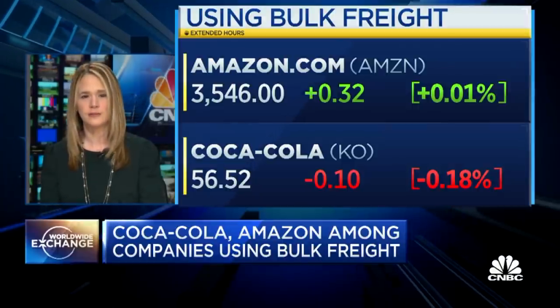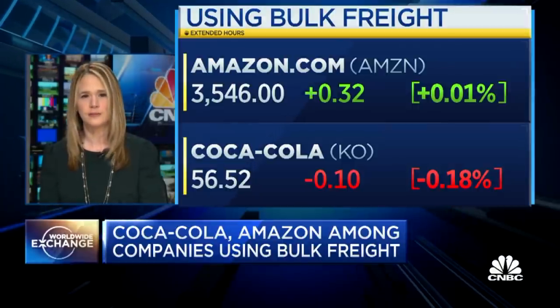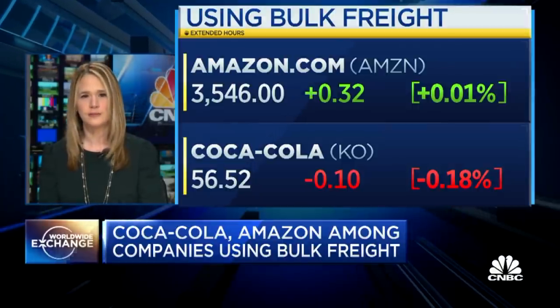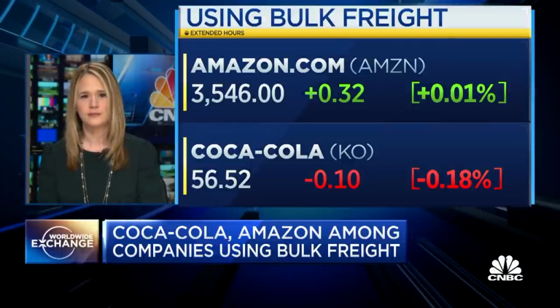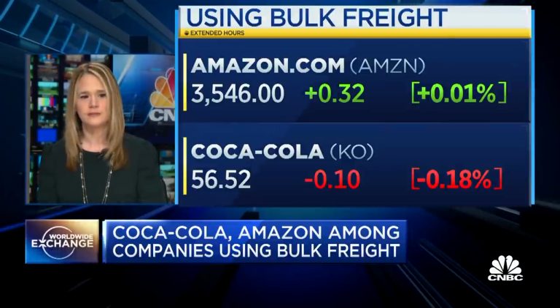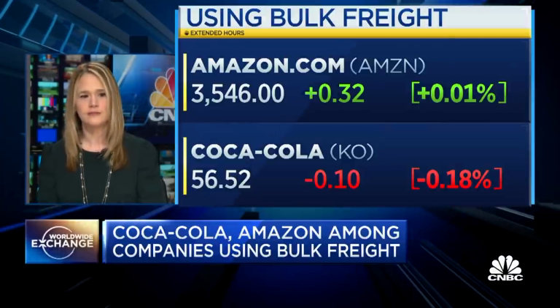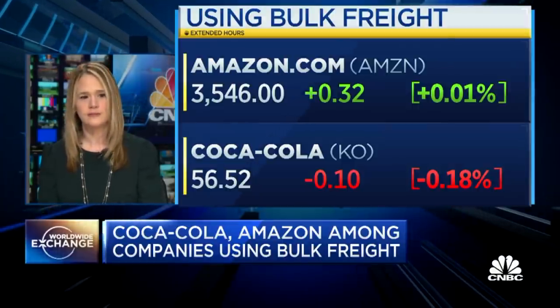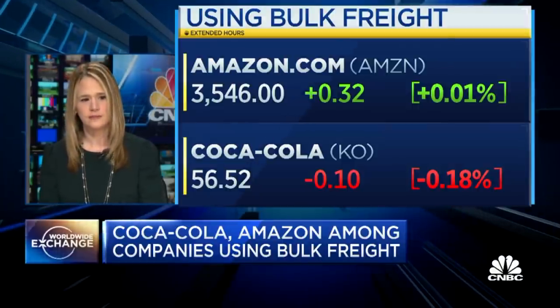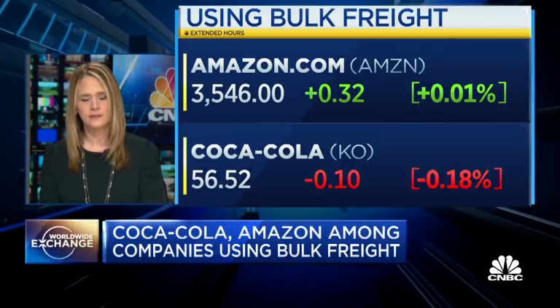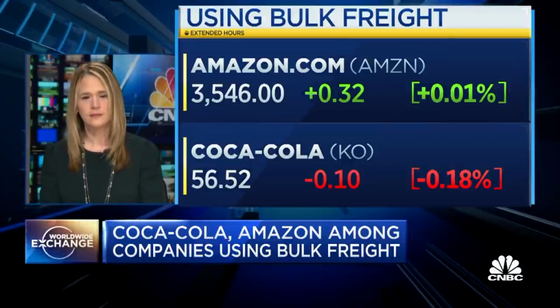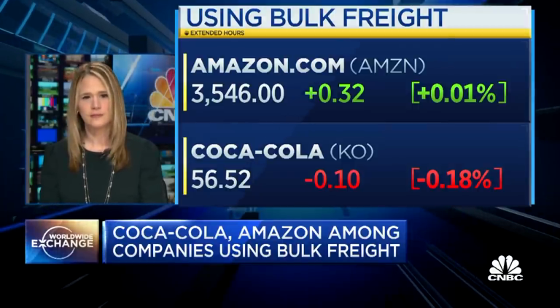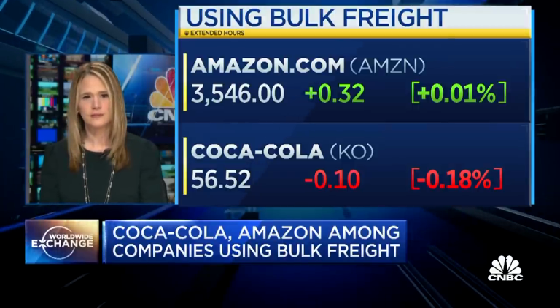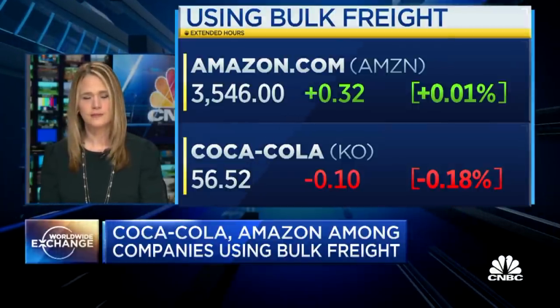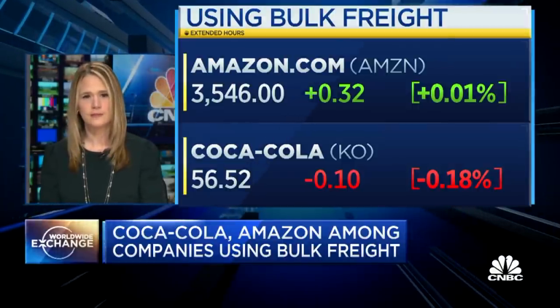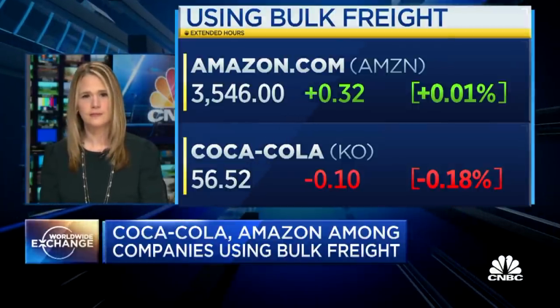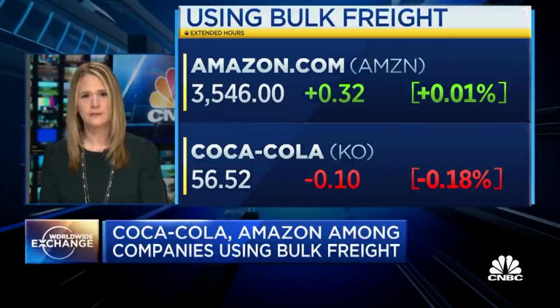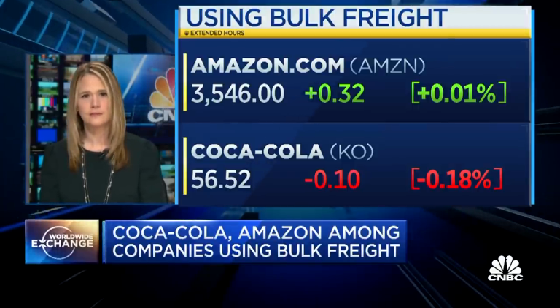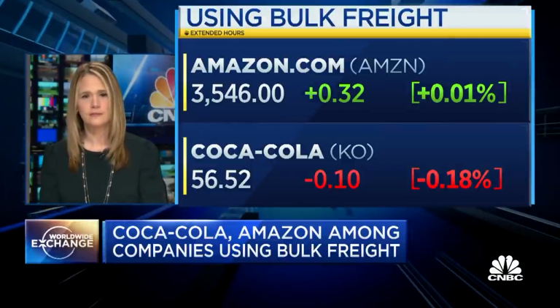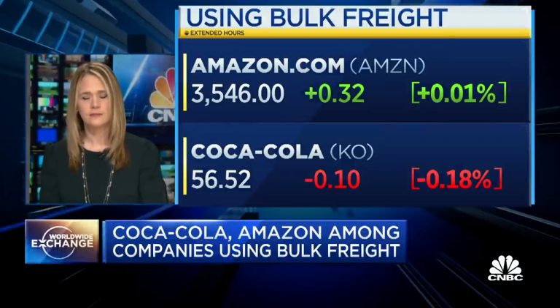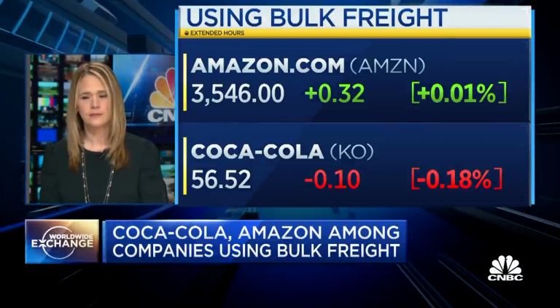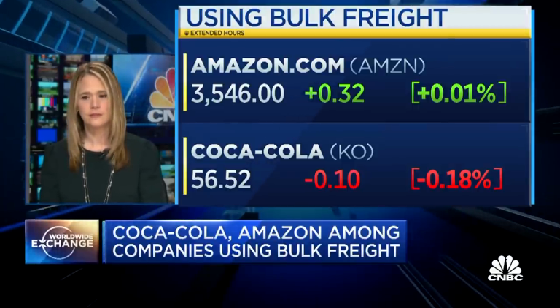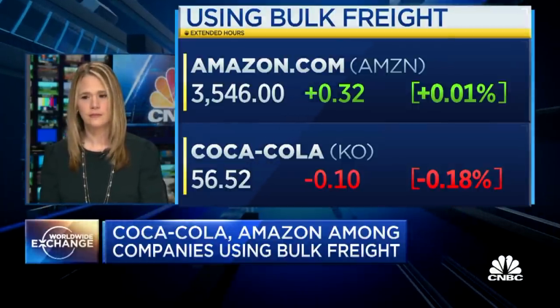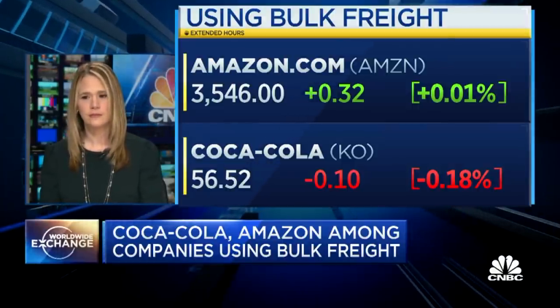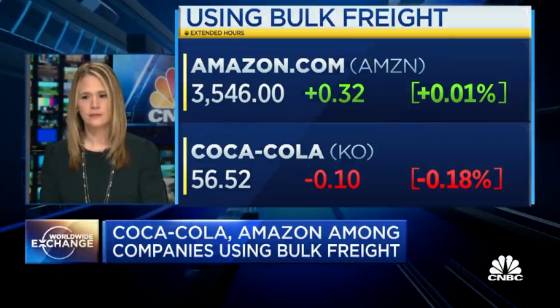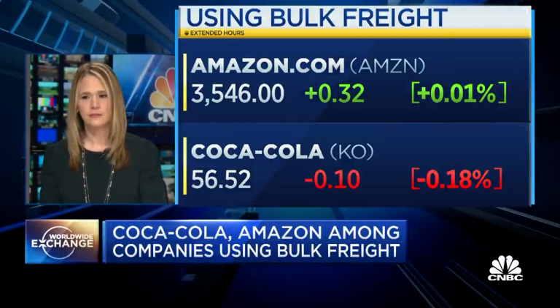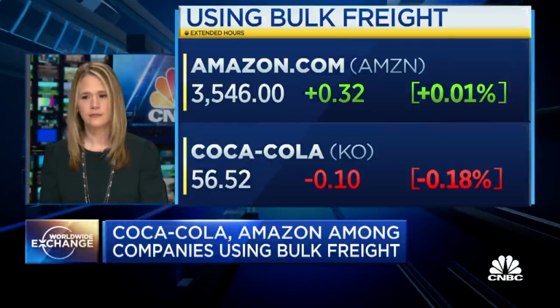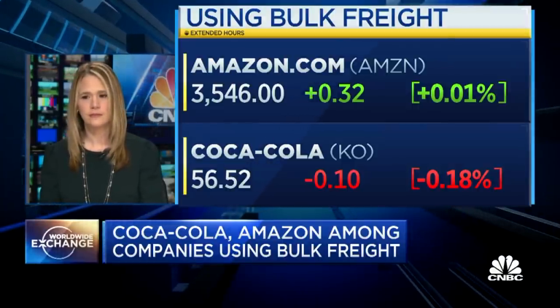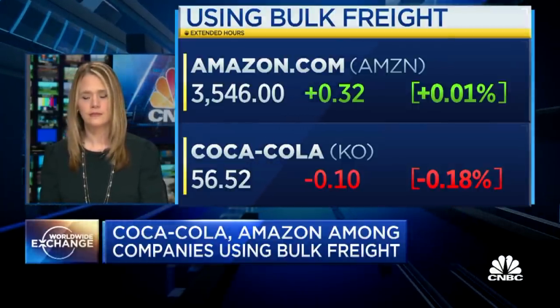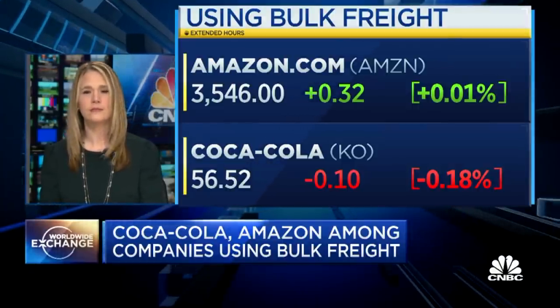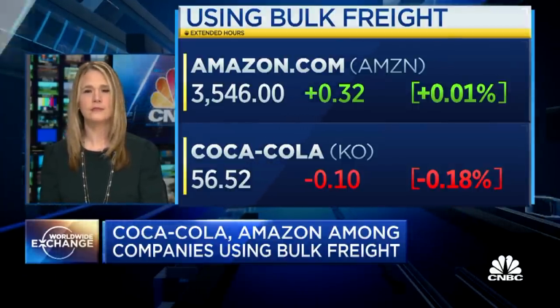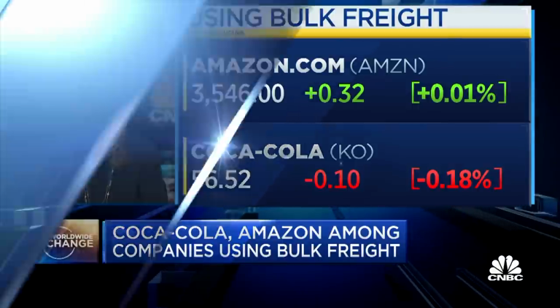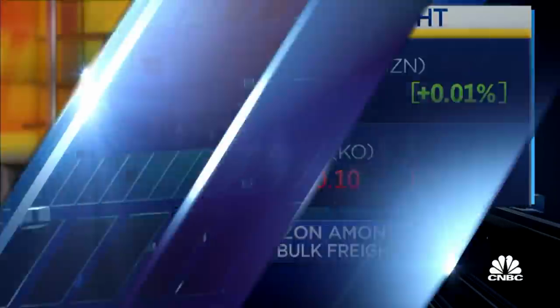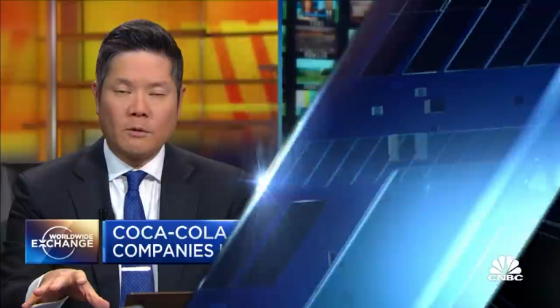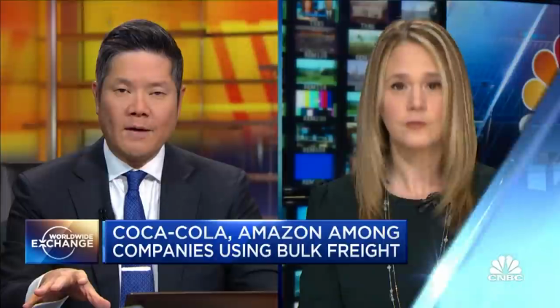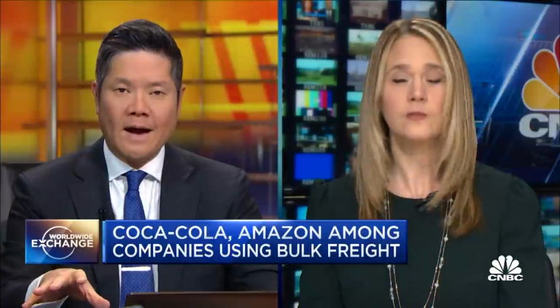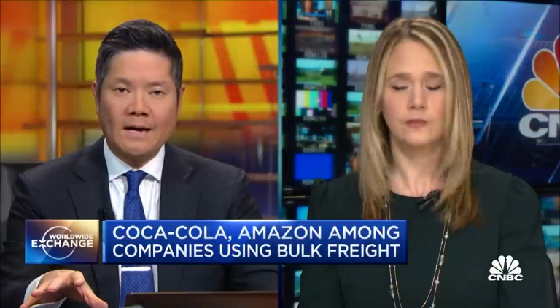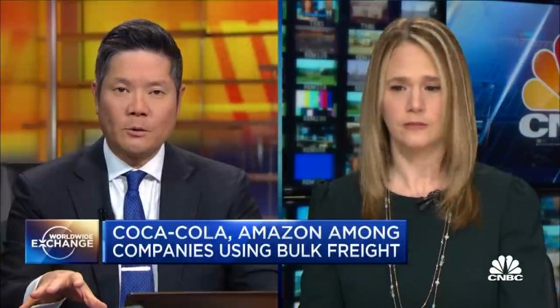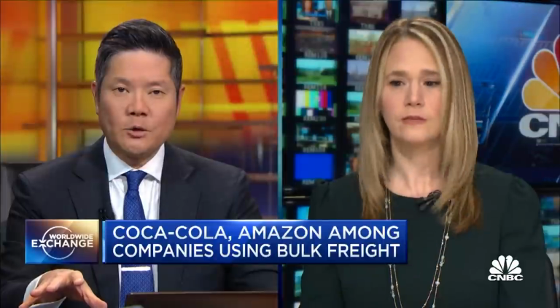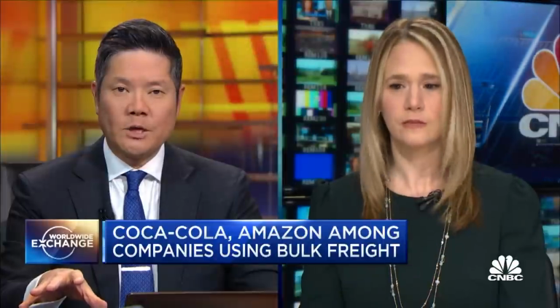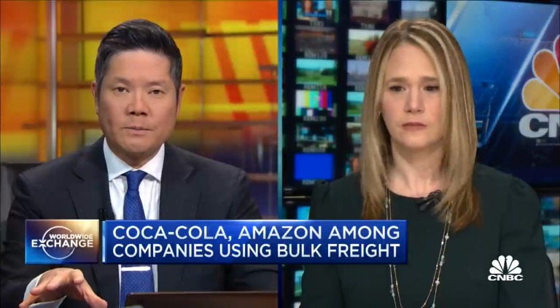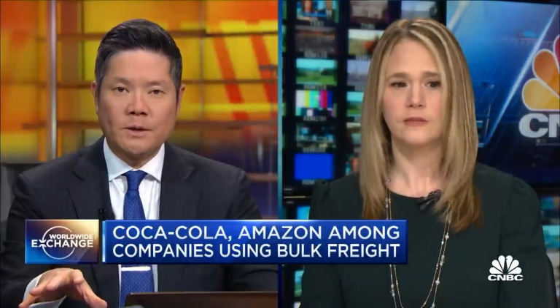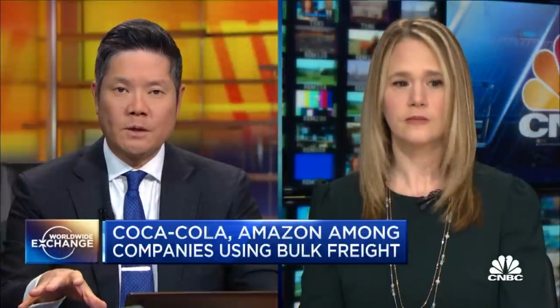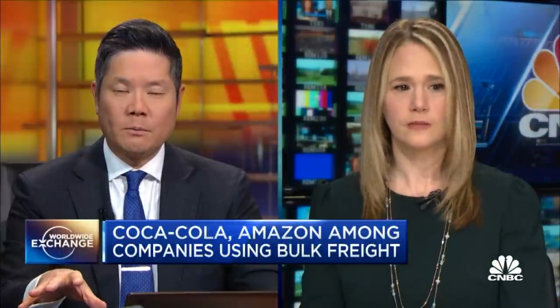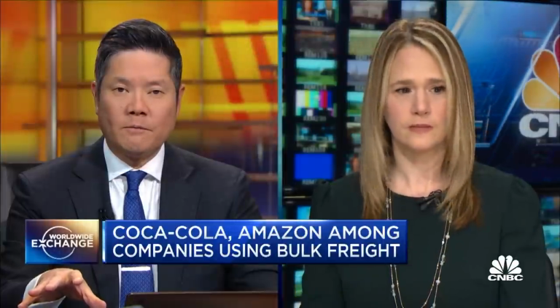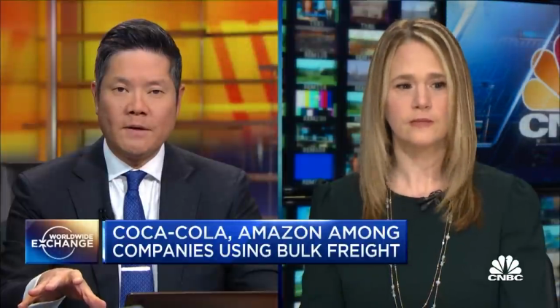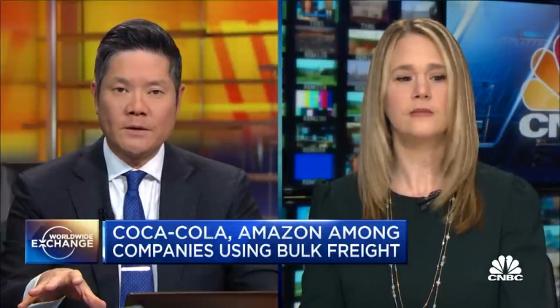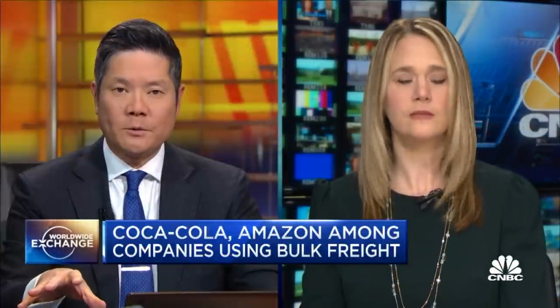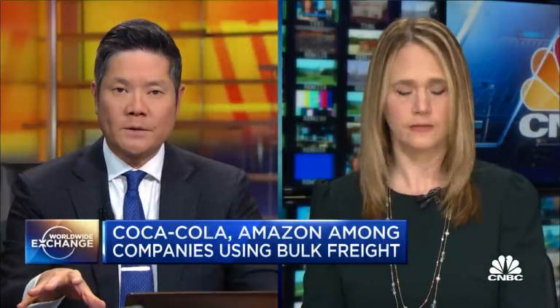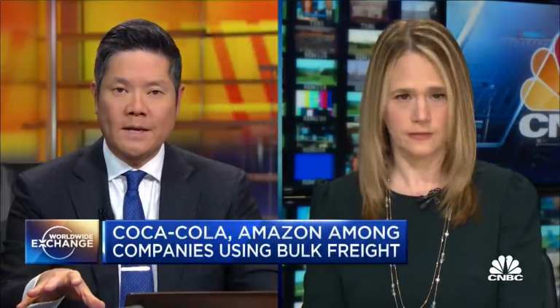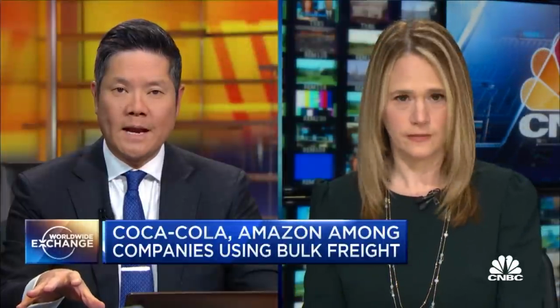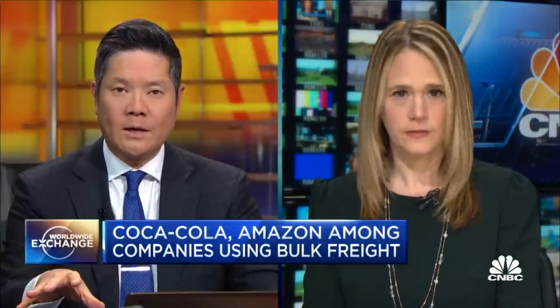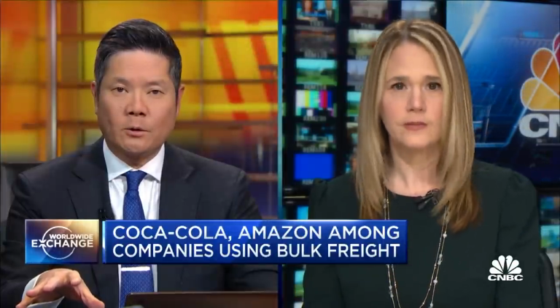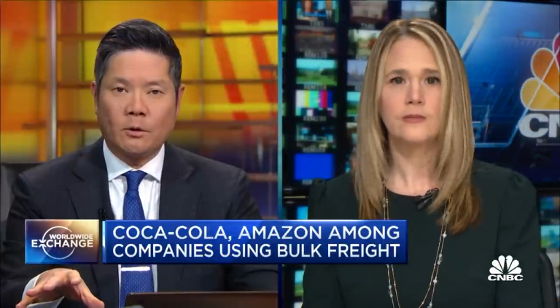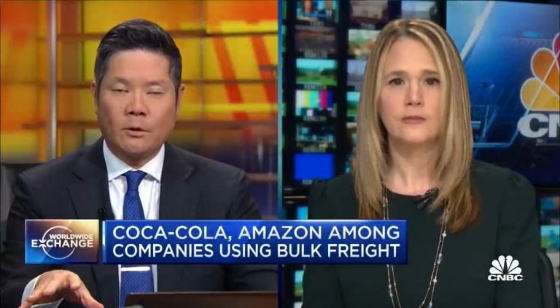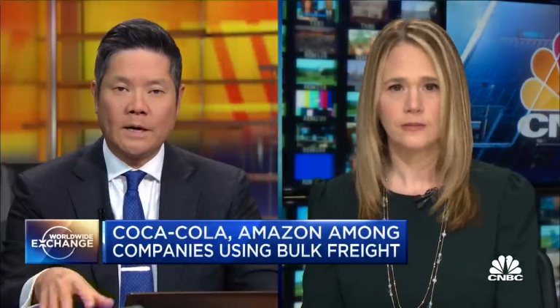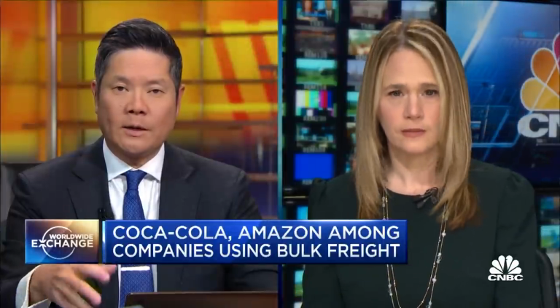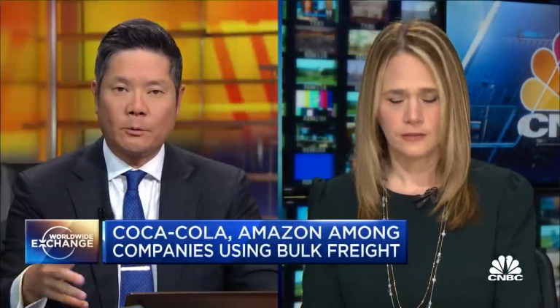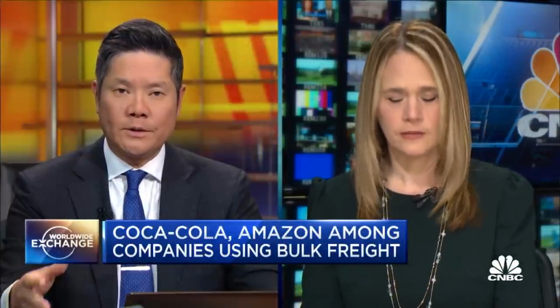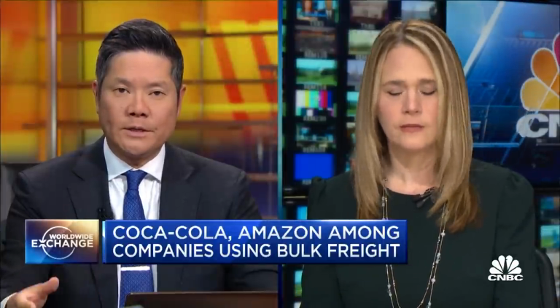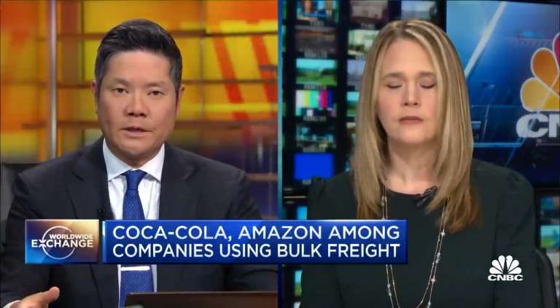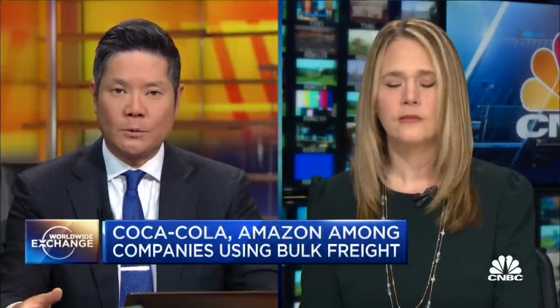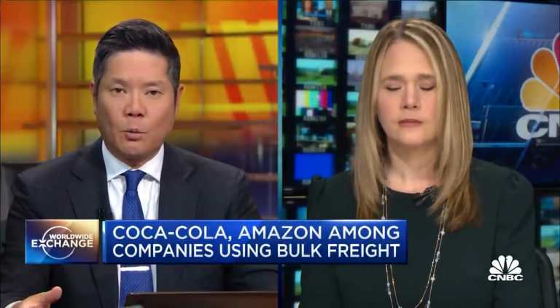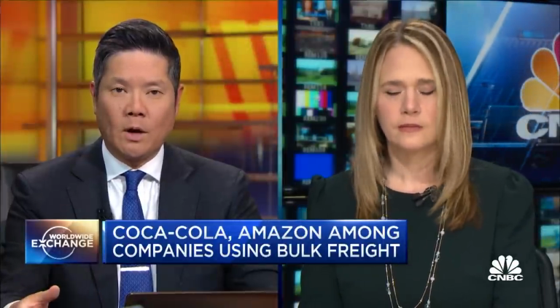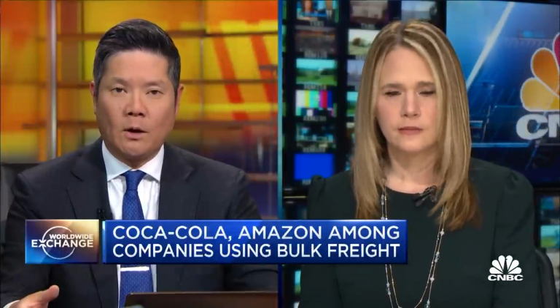You also mentioned the number of idle ships — the number of vessels at anchor are increasing as well. What can actually help alleviate some of the congestion and traffic coming into many of these ports?